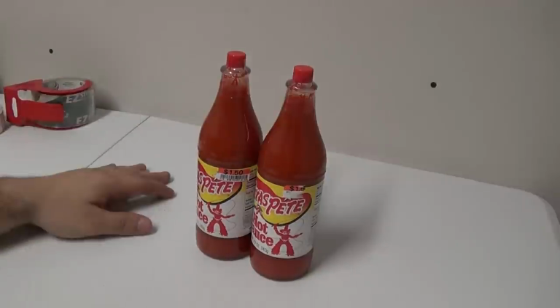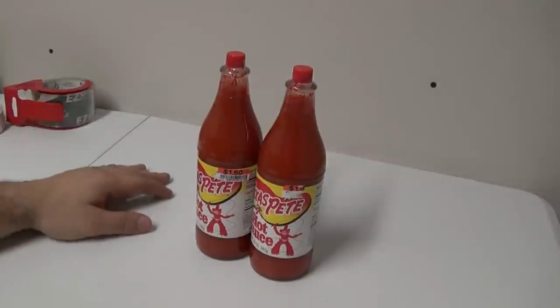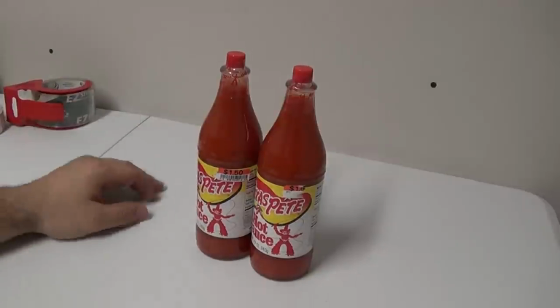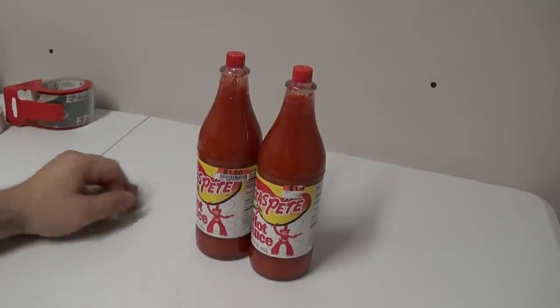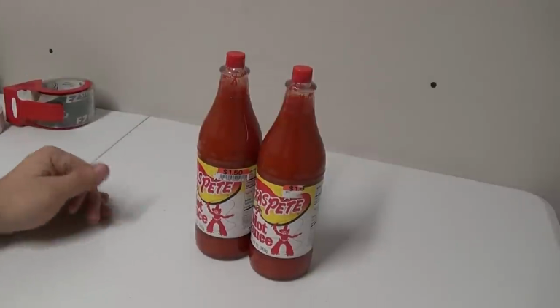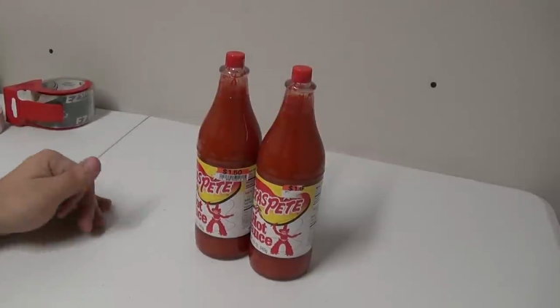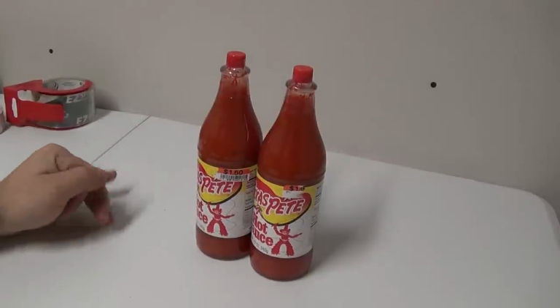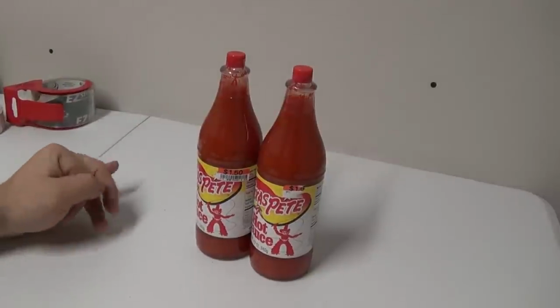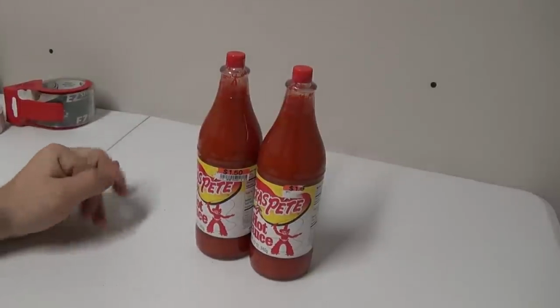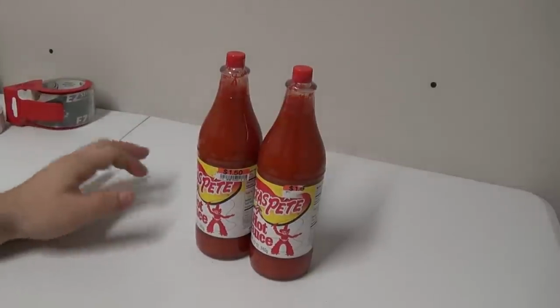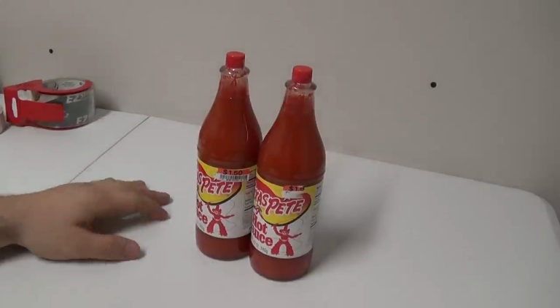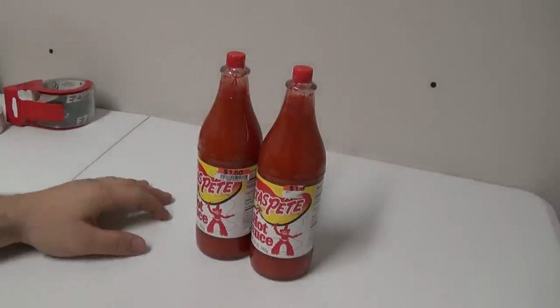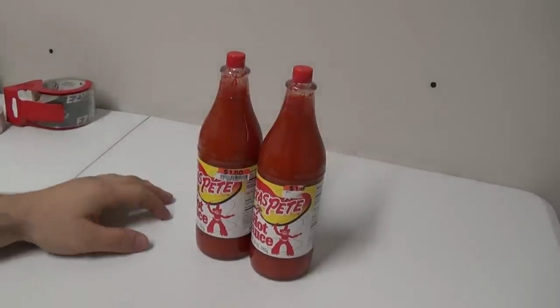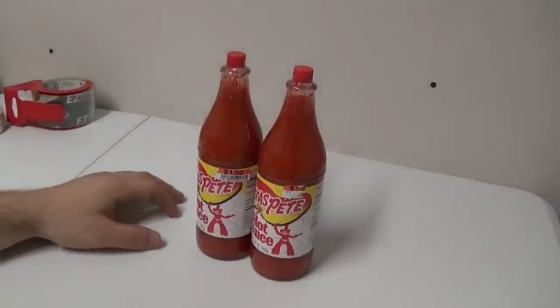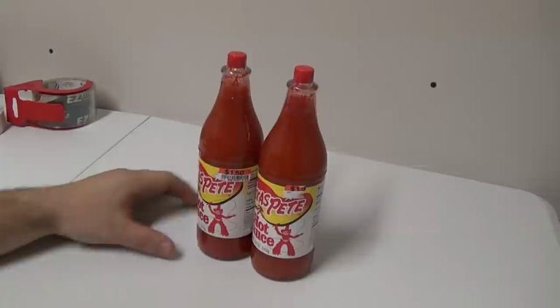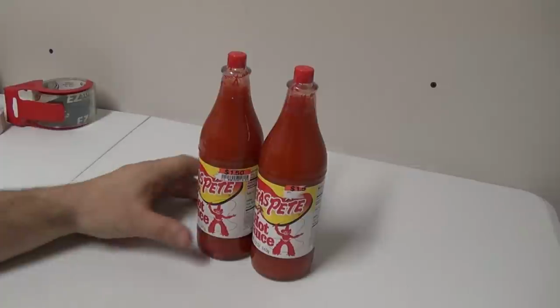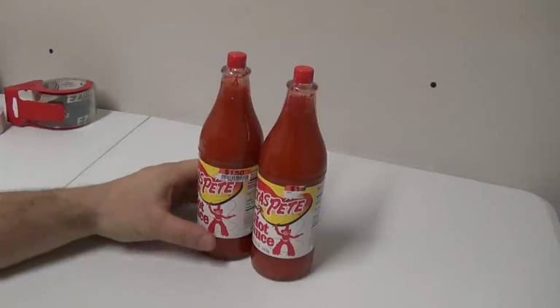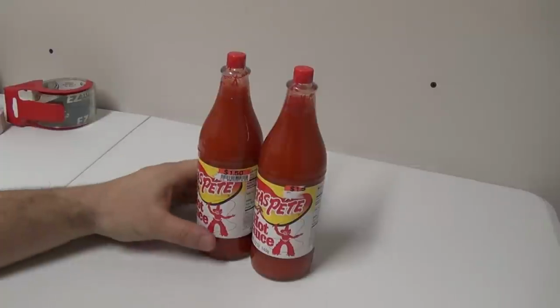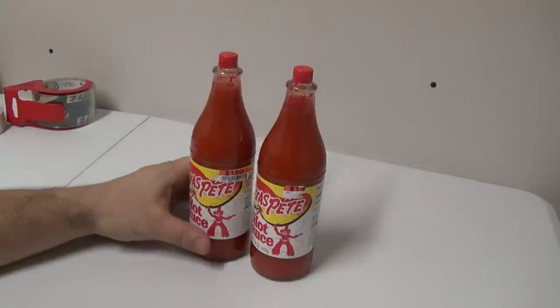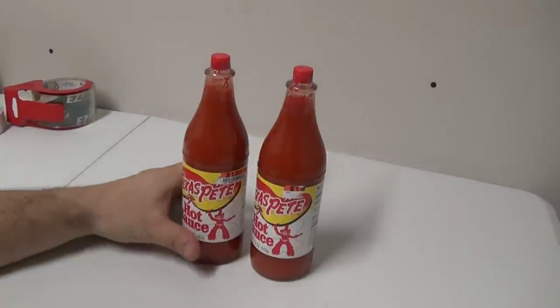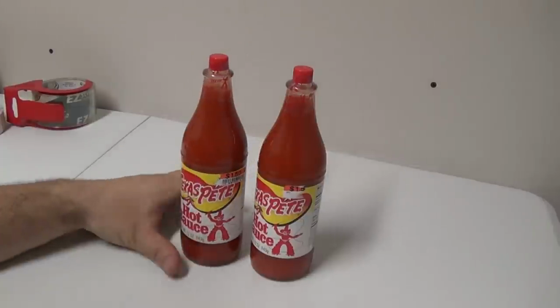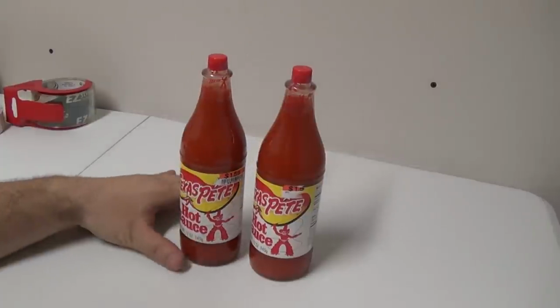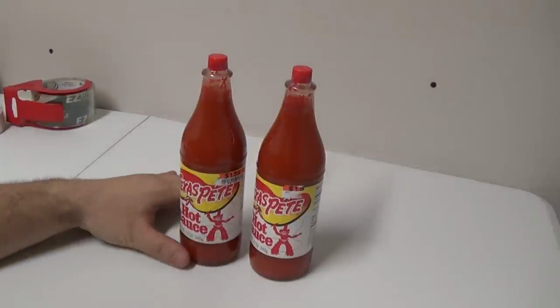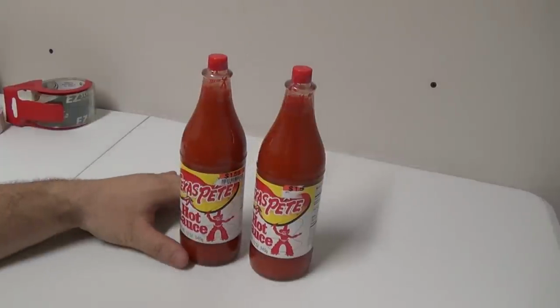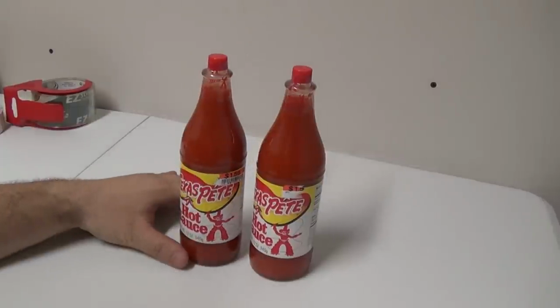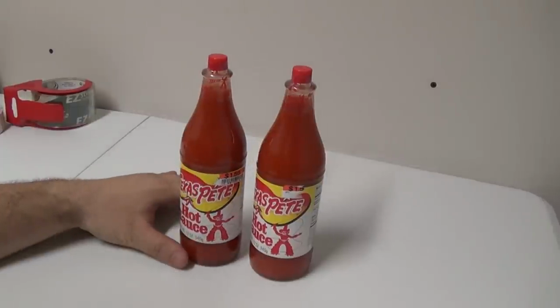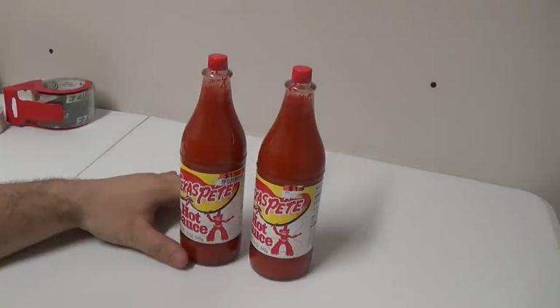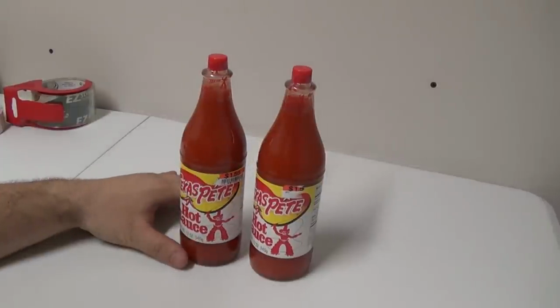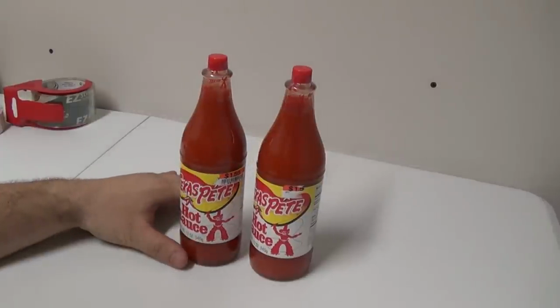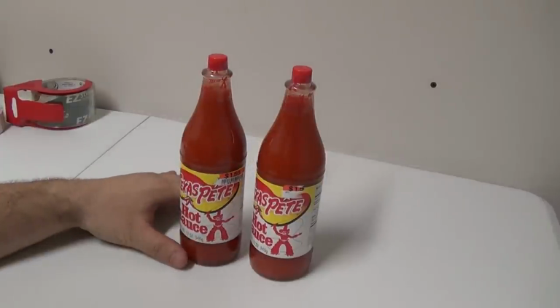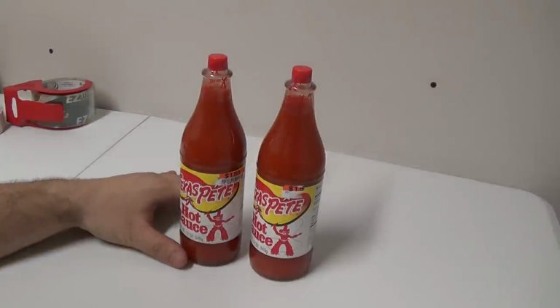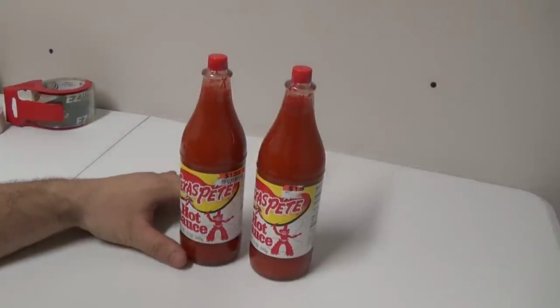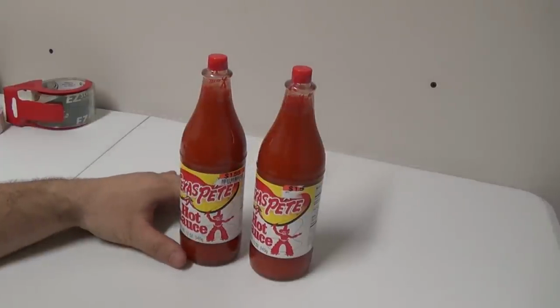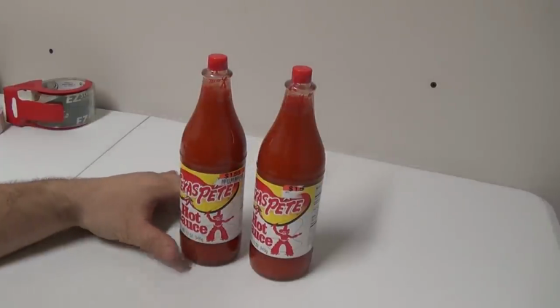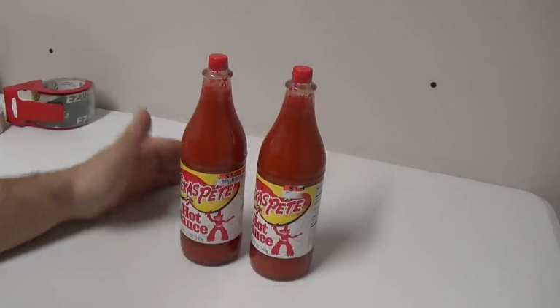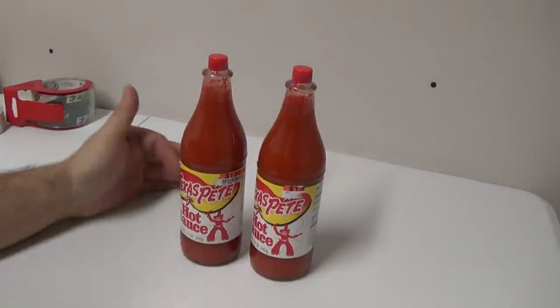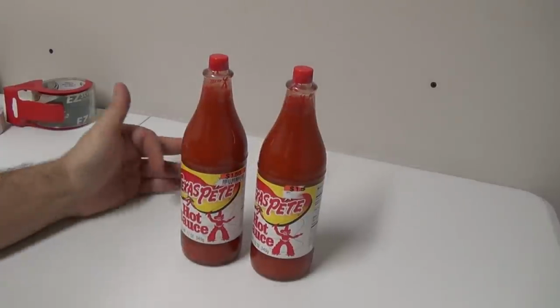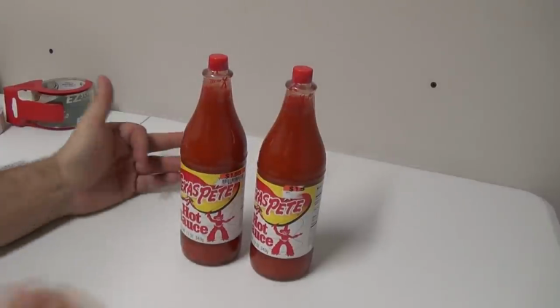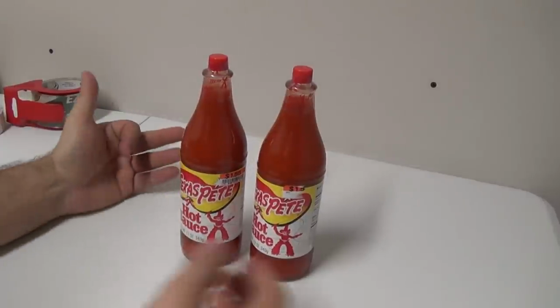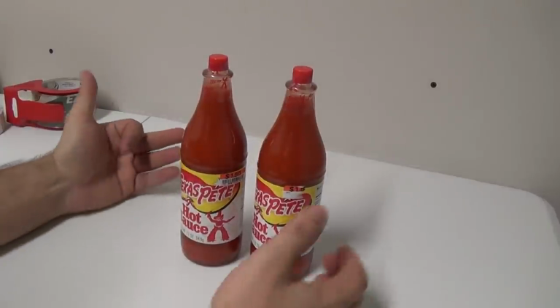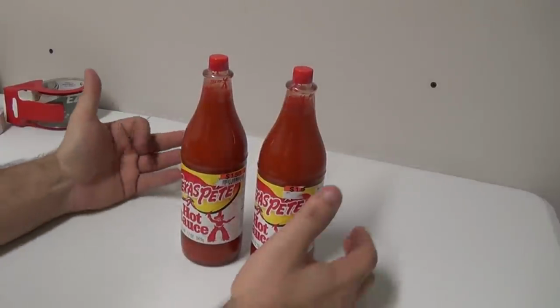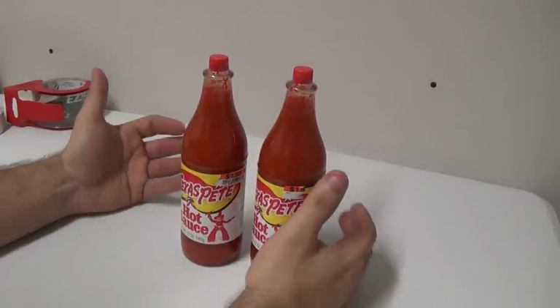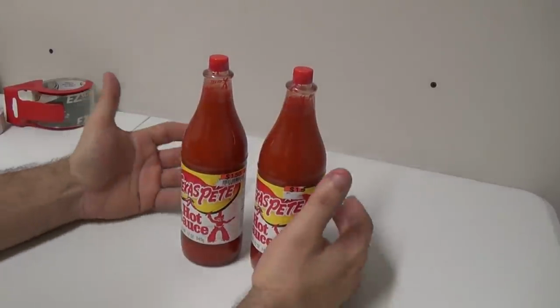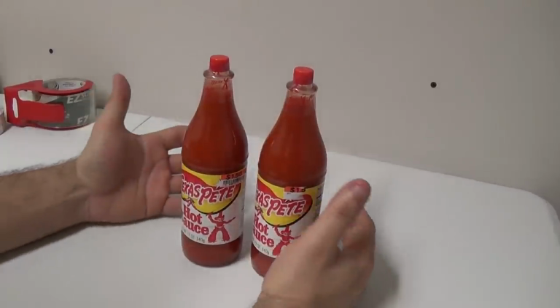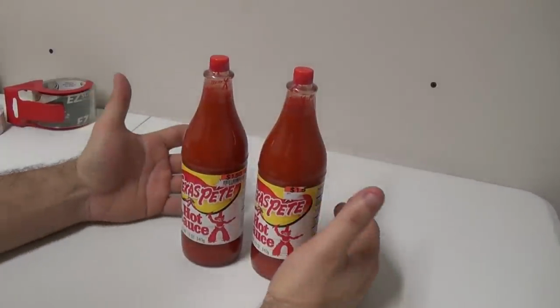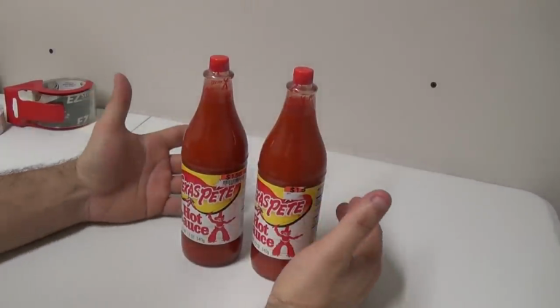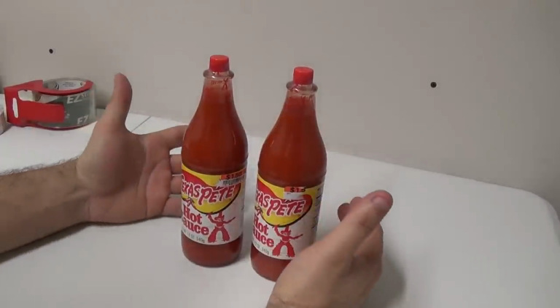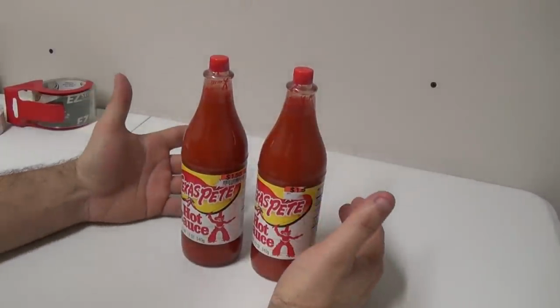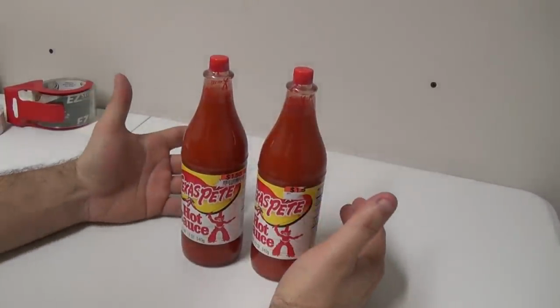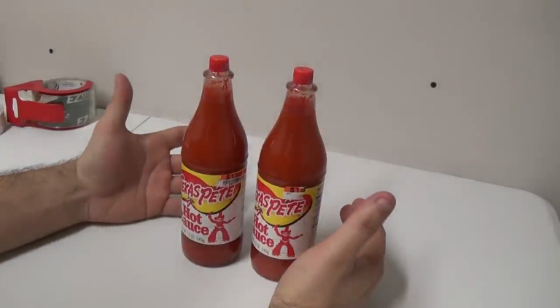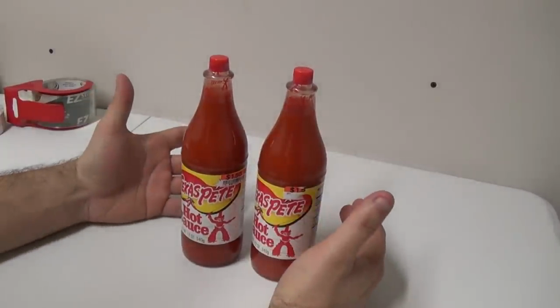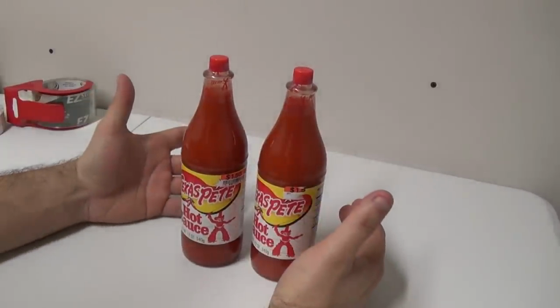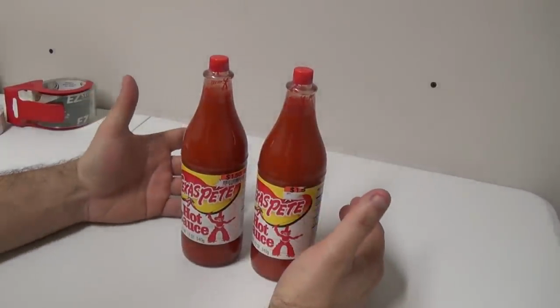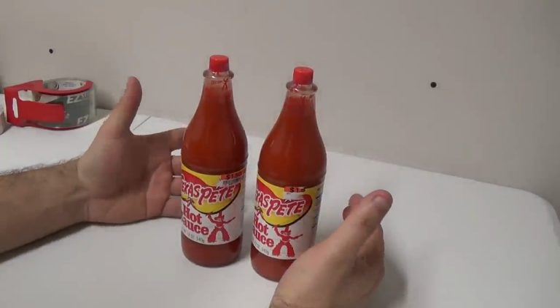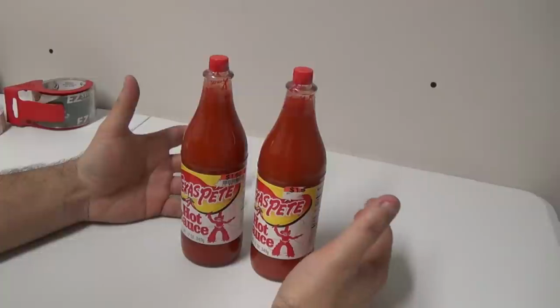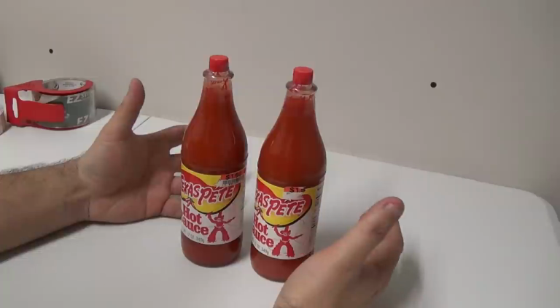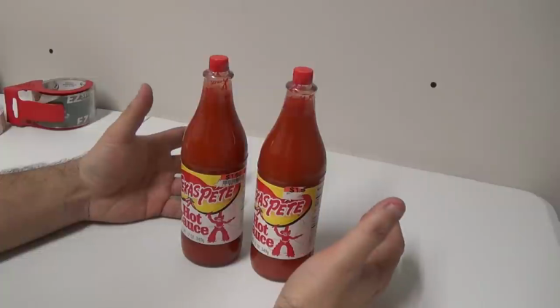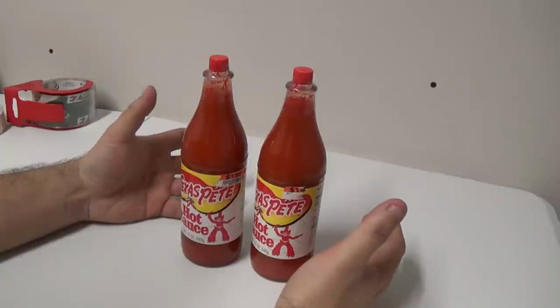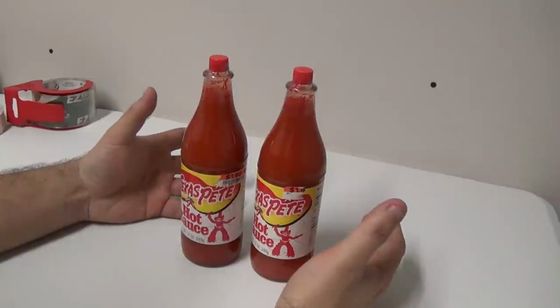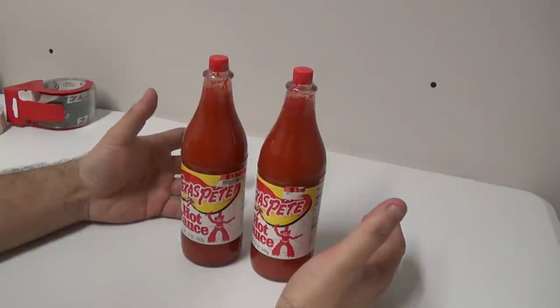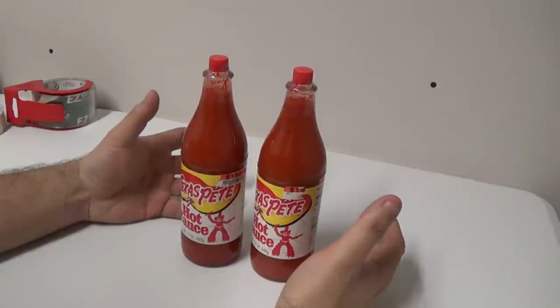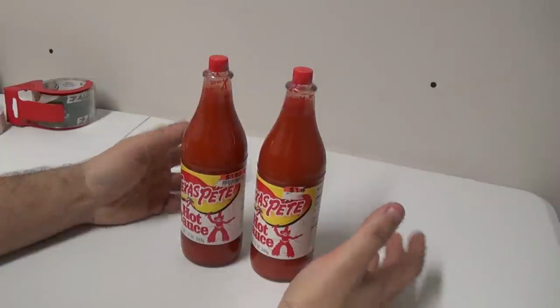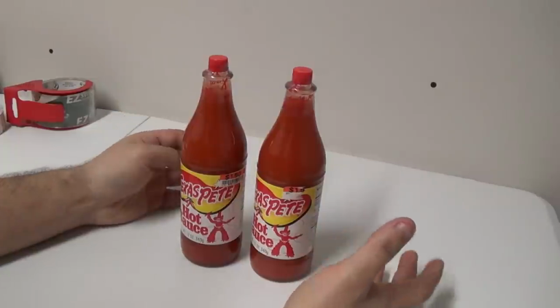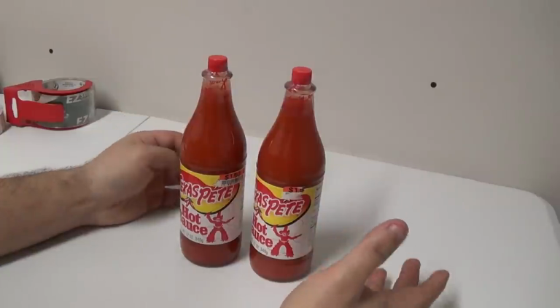Hey everybody, how you doing? It's Adam Snyder here with Homemade Entrepreneur. I've been getting some questions on pretty much how to package anything.